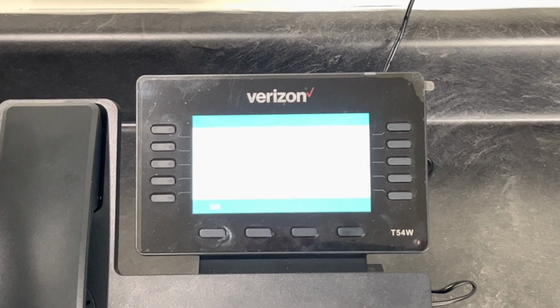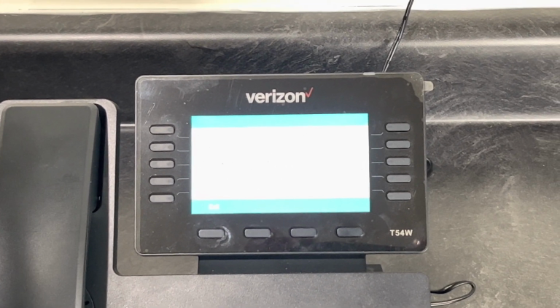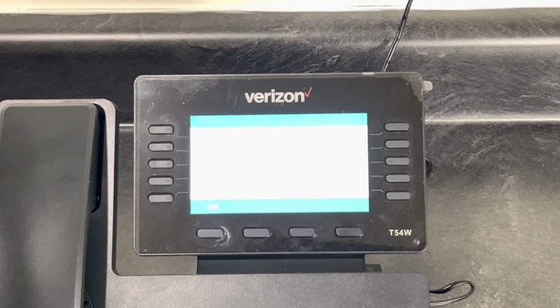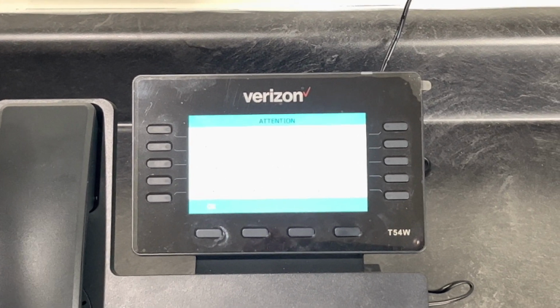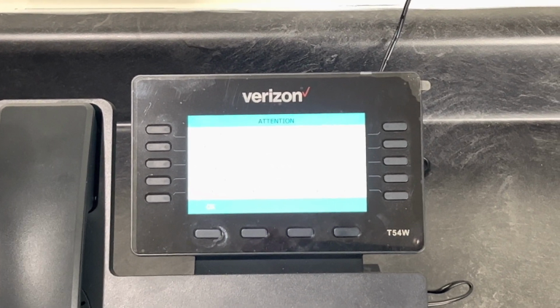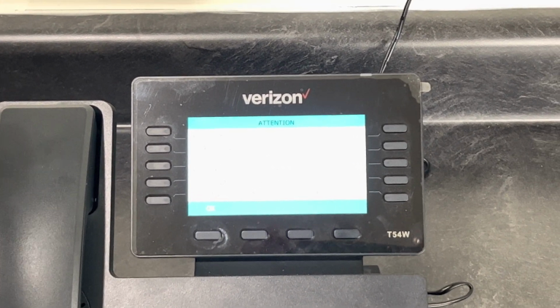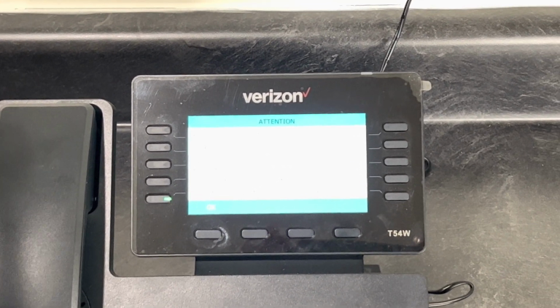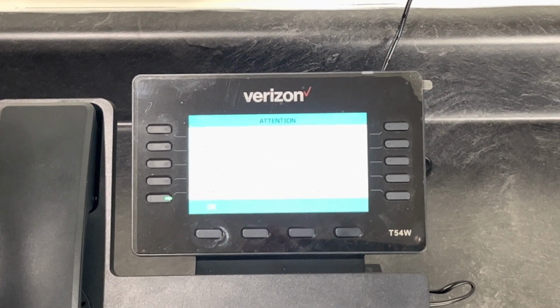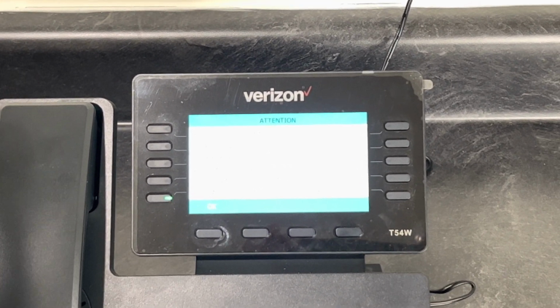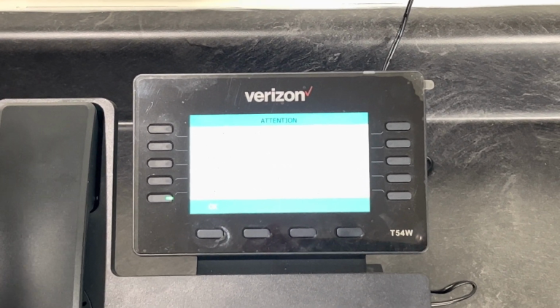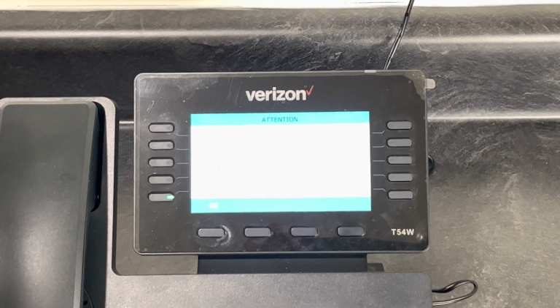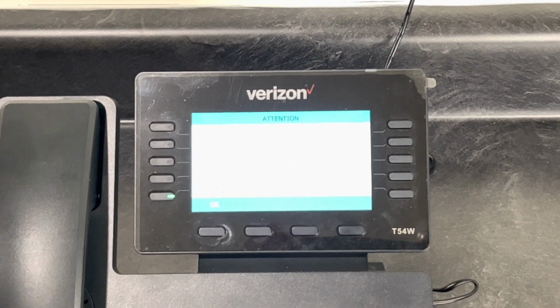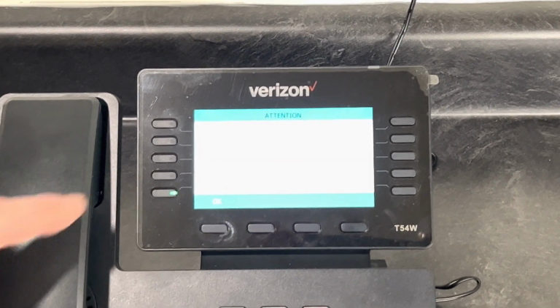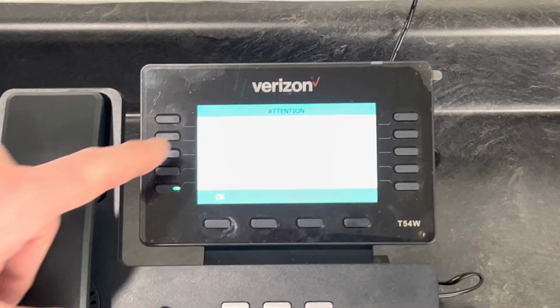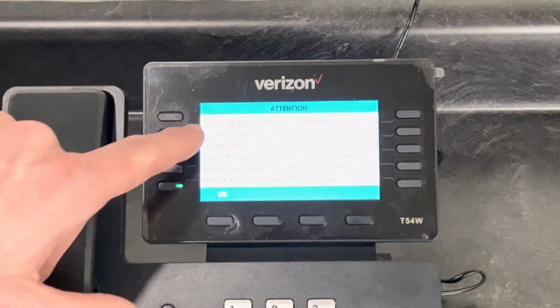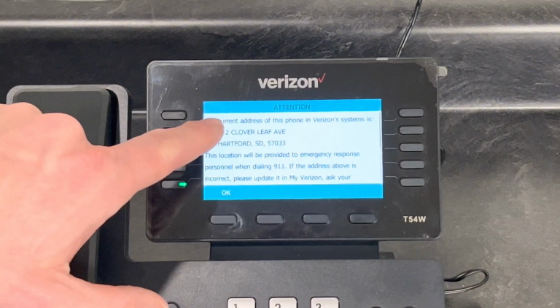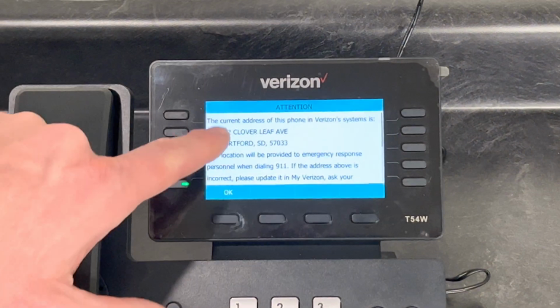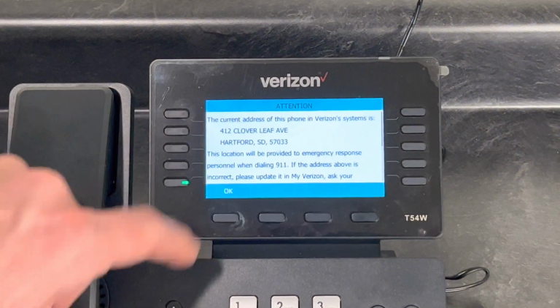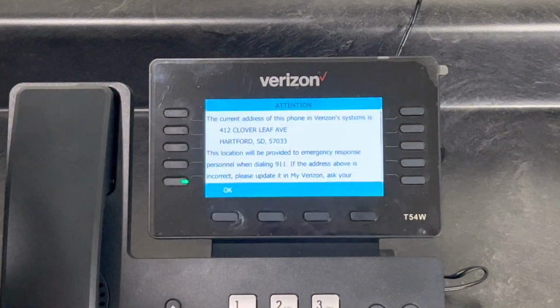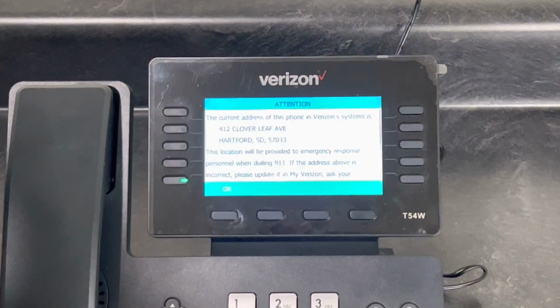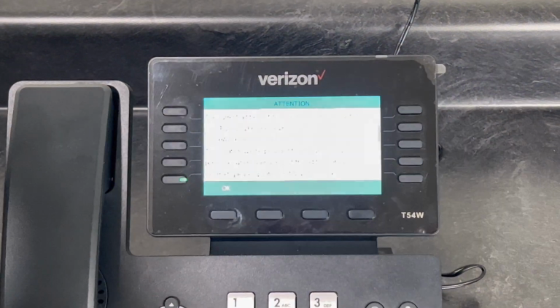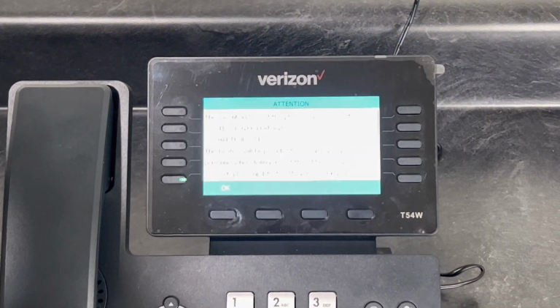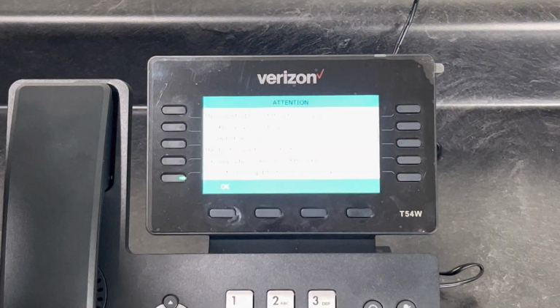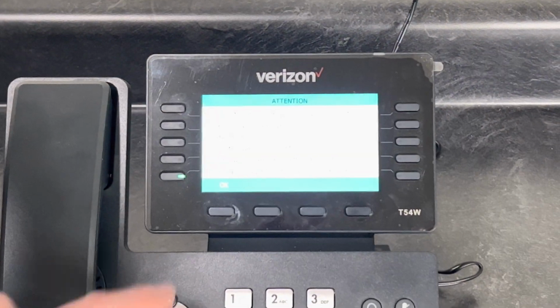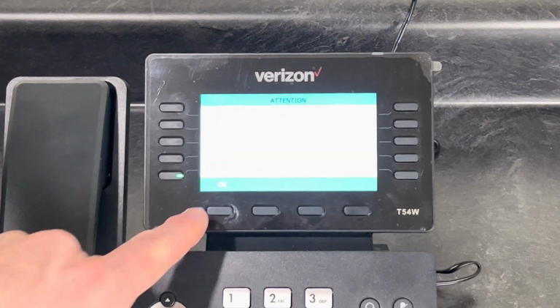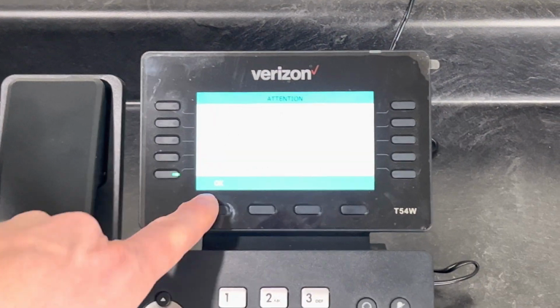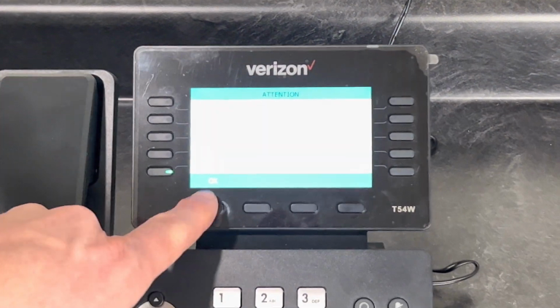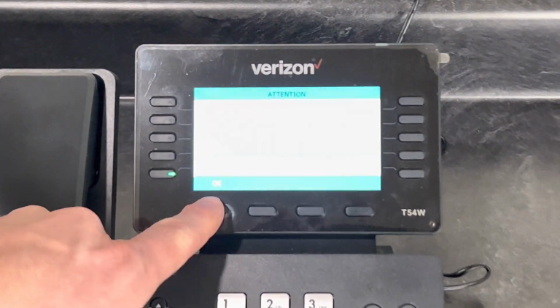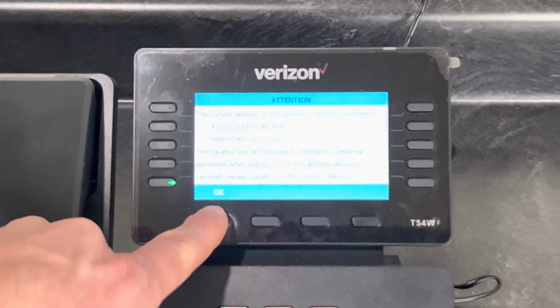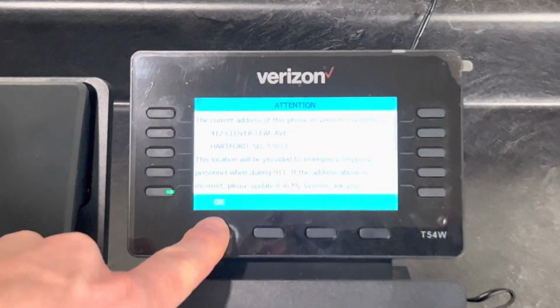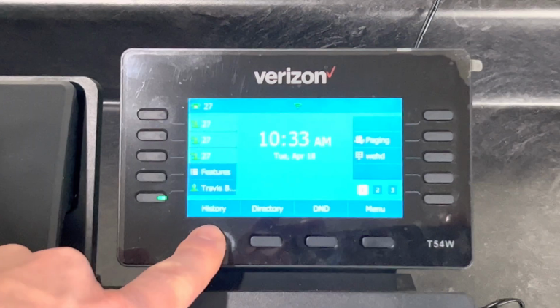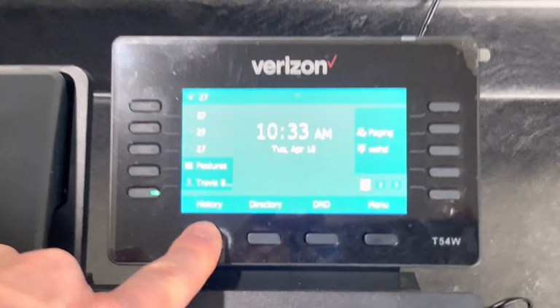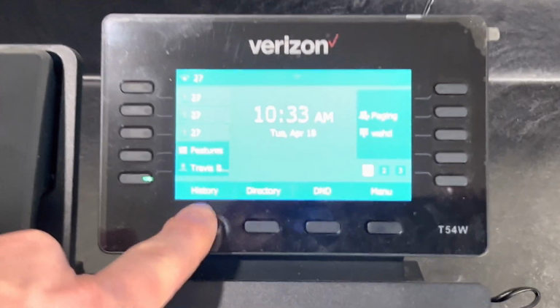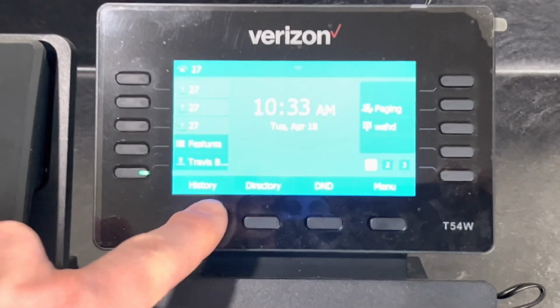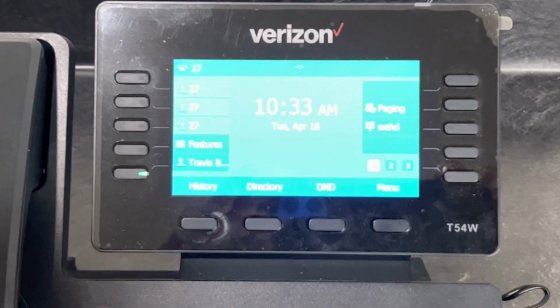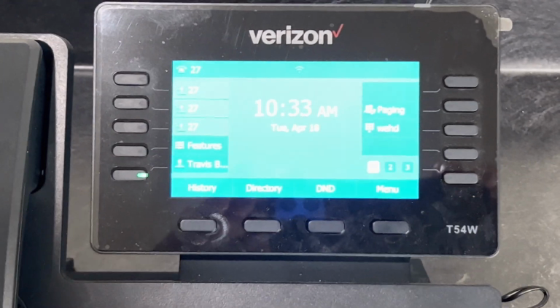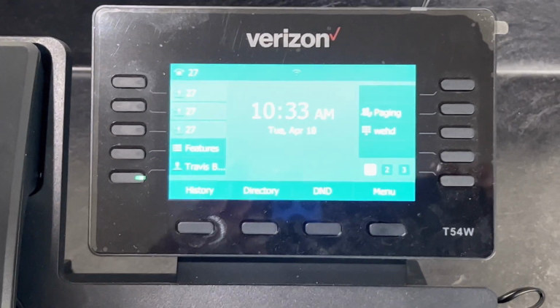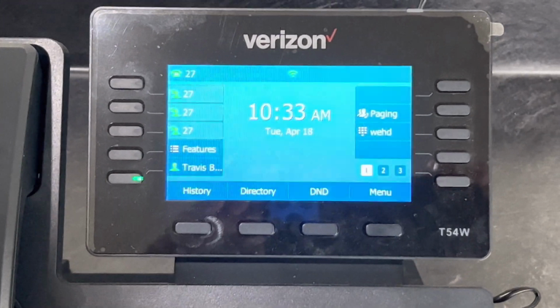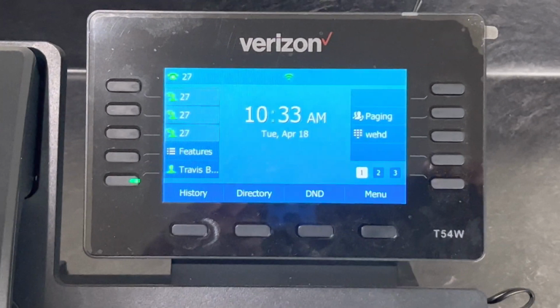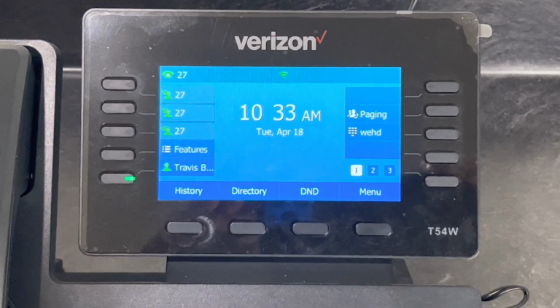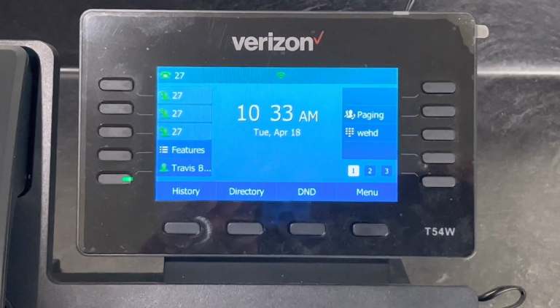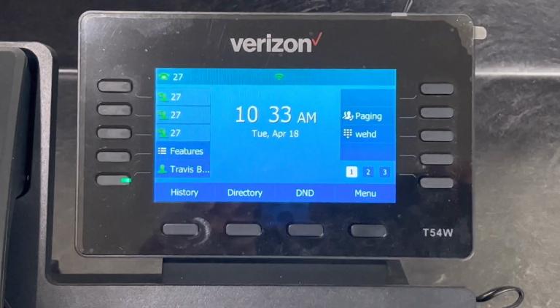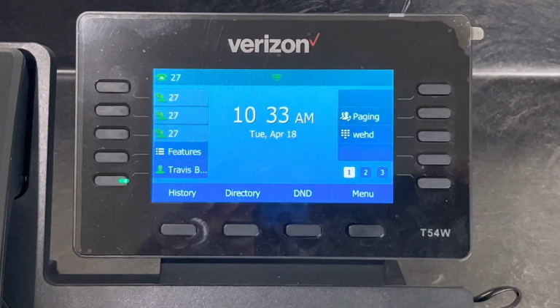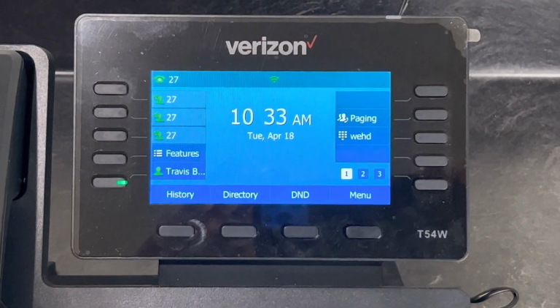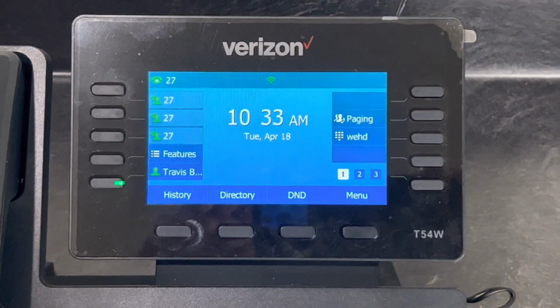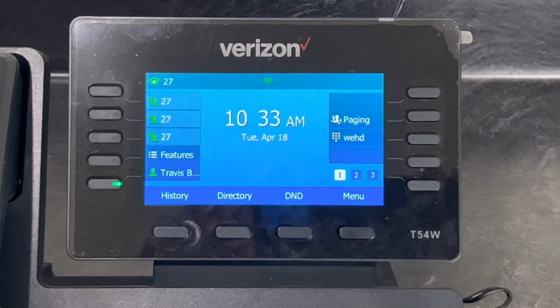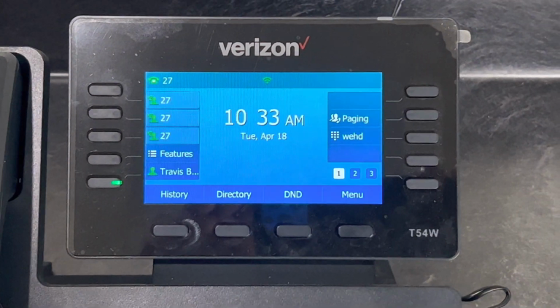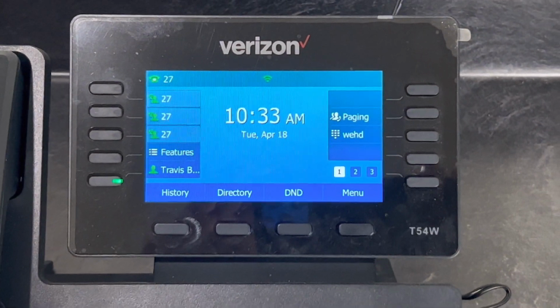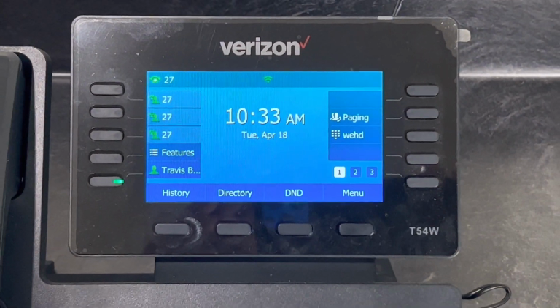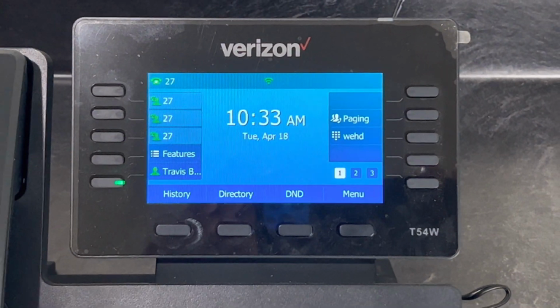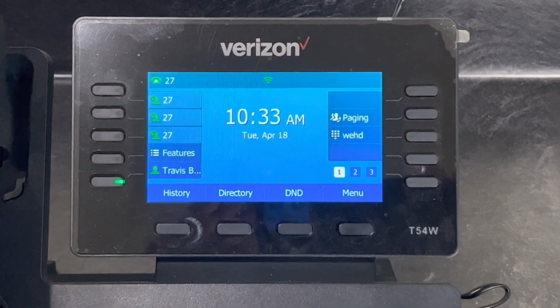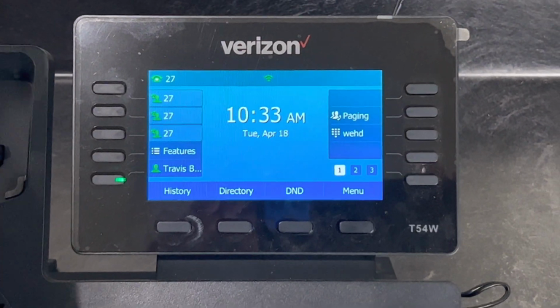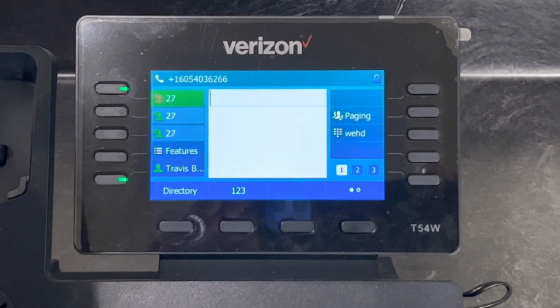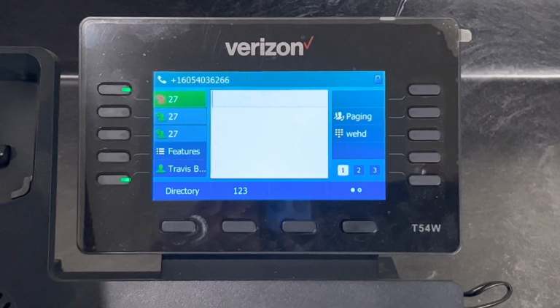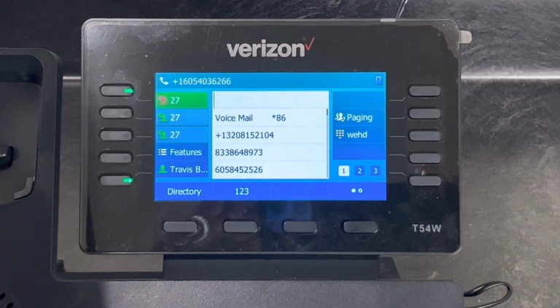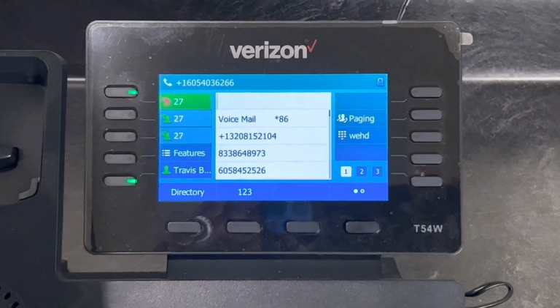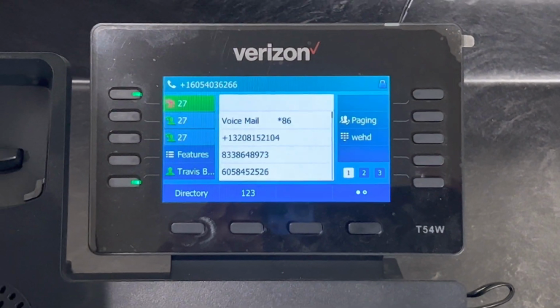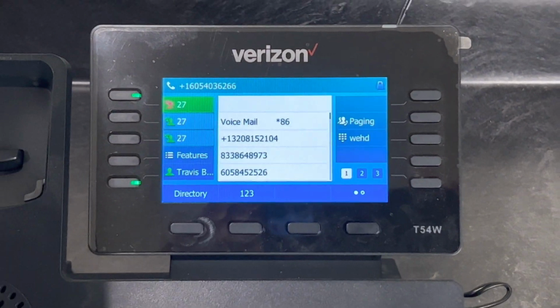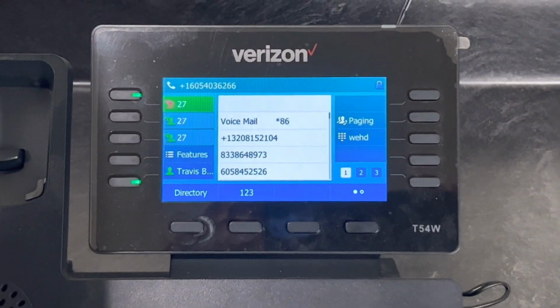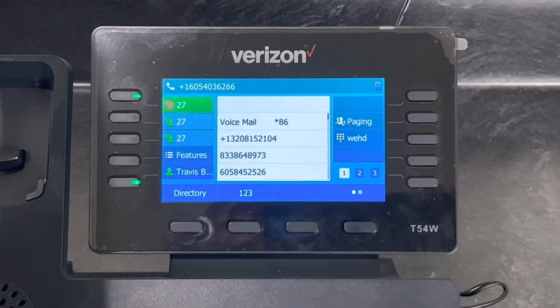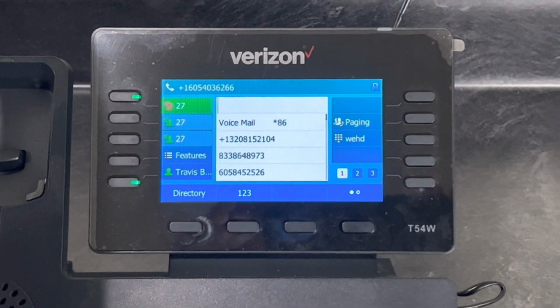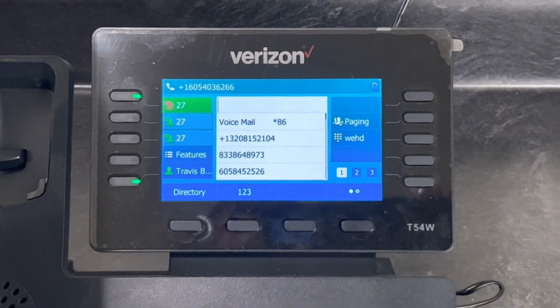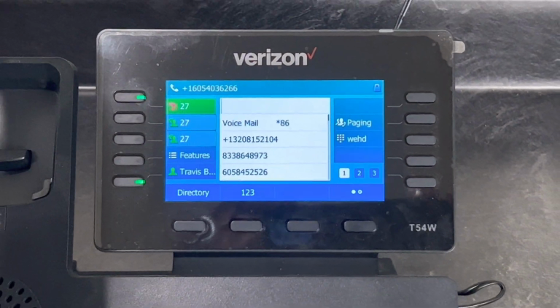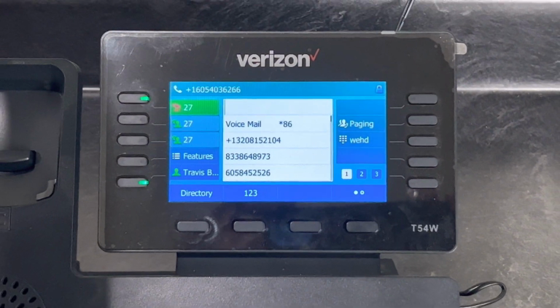Once it's done configuring, it'll display your 911 address. Hit OK, and then you're up and running, ready to make calls.